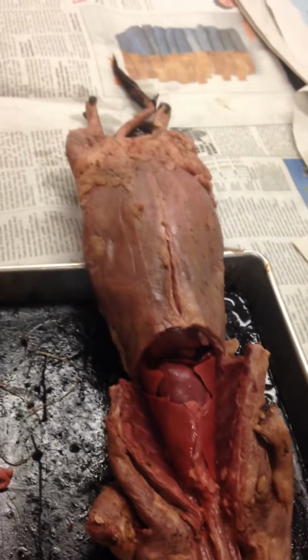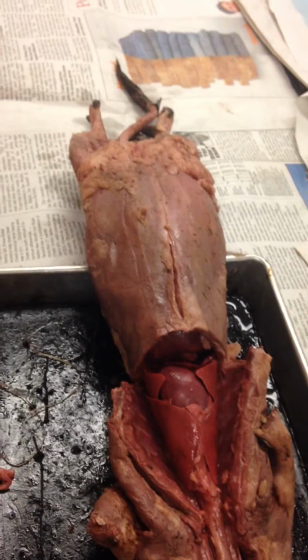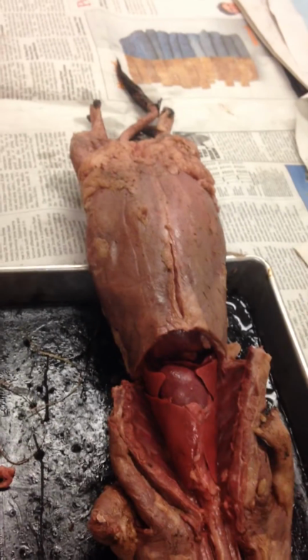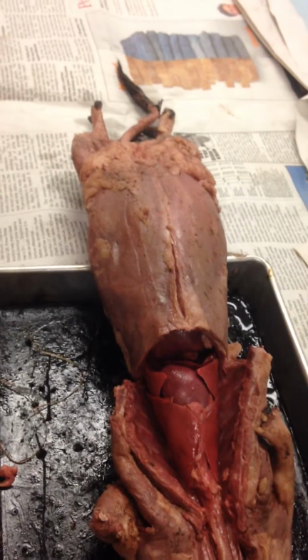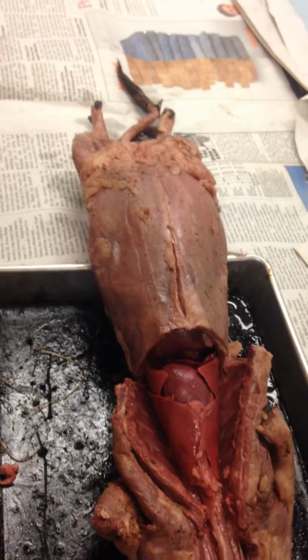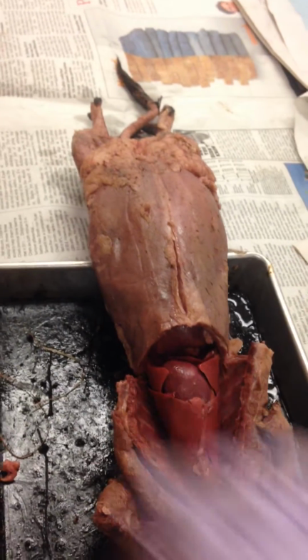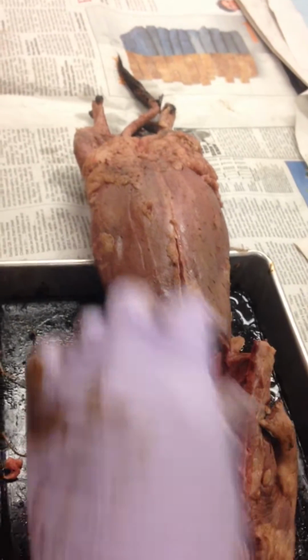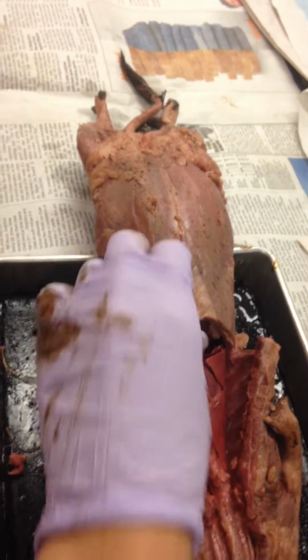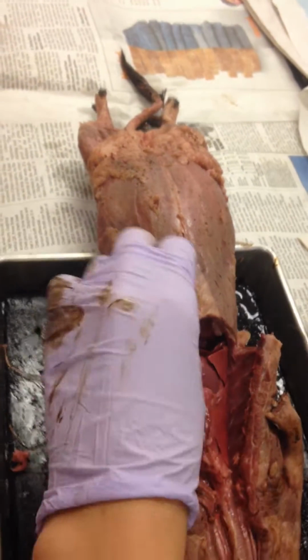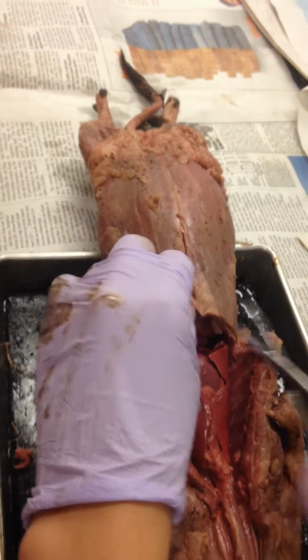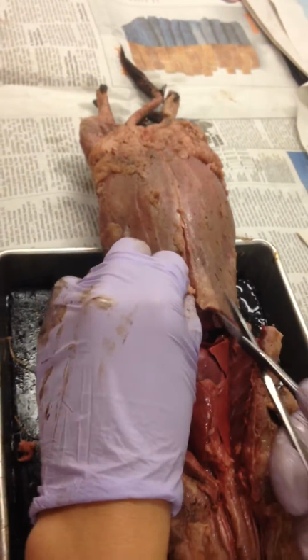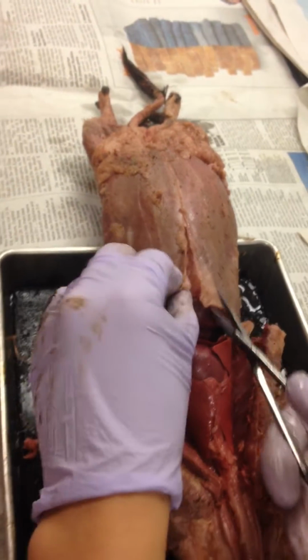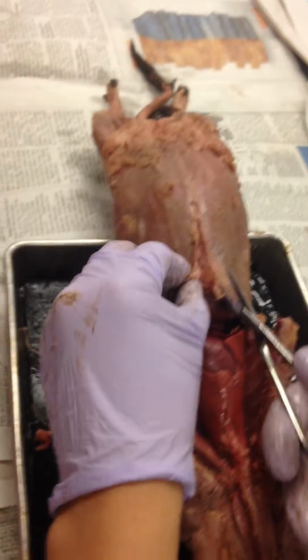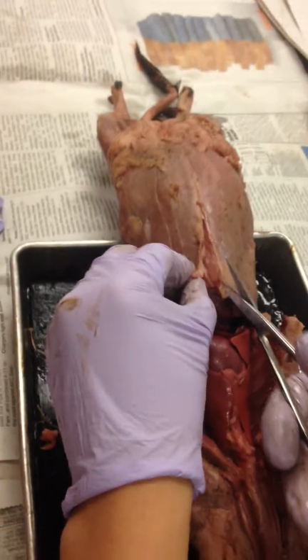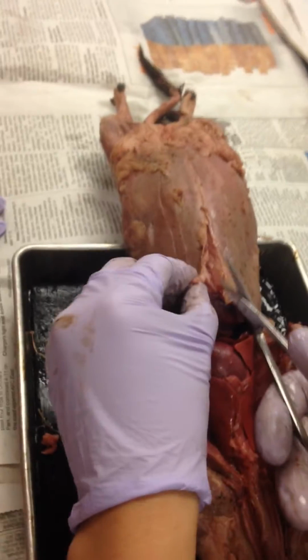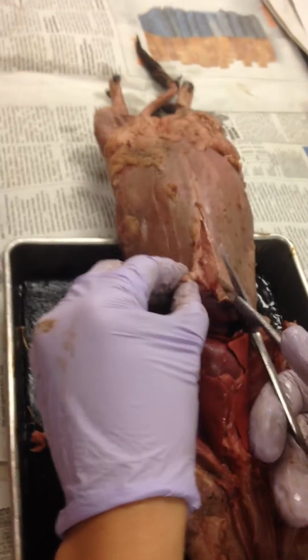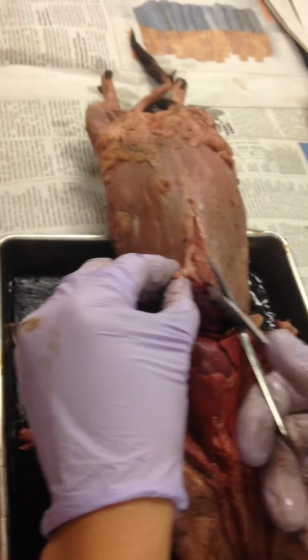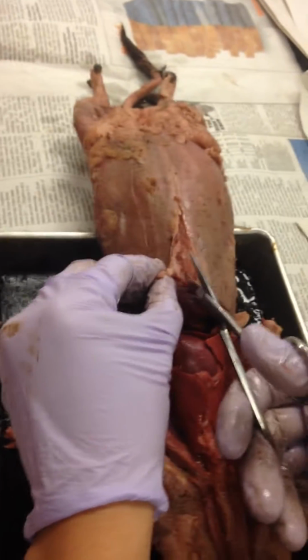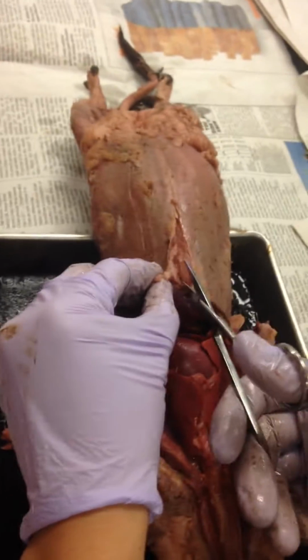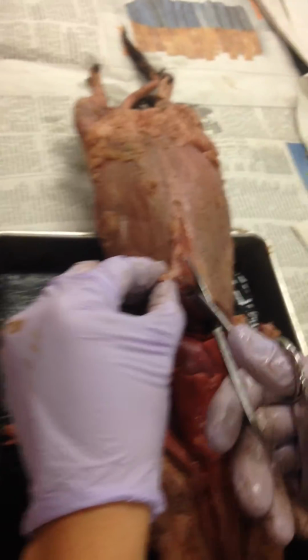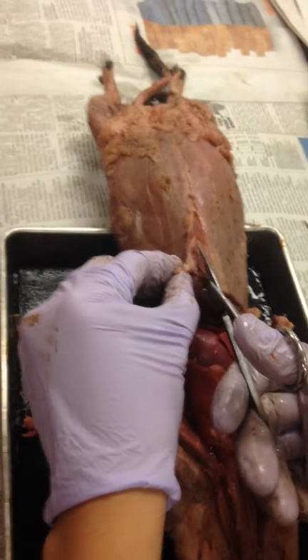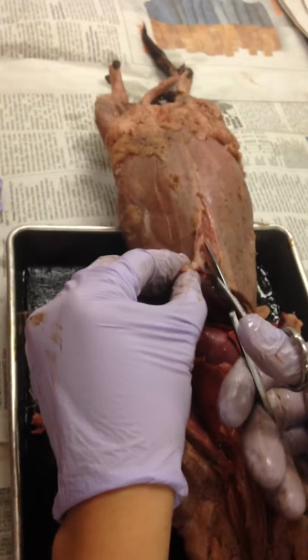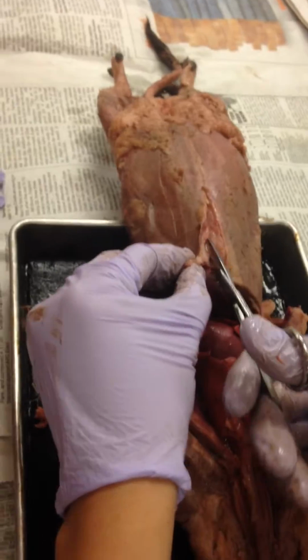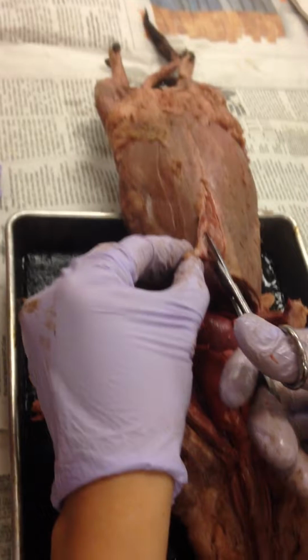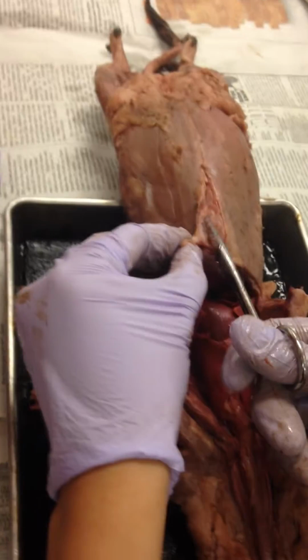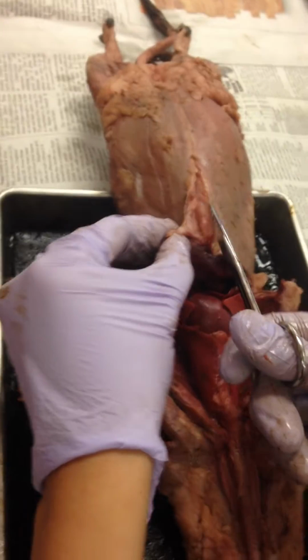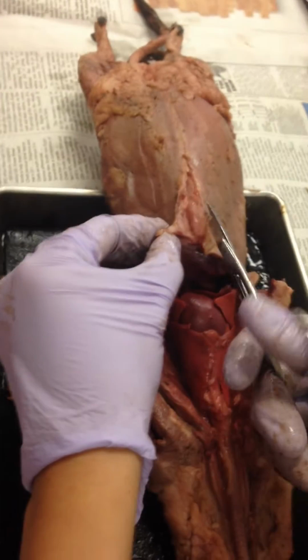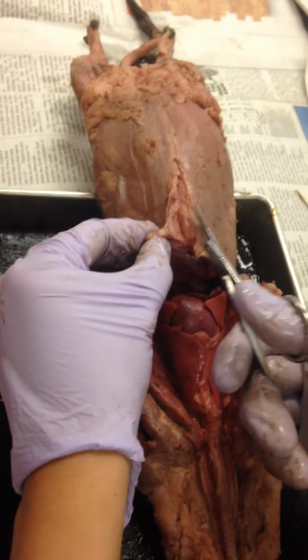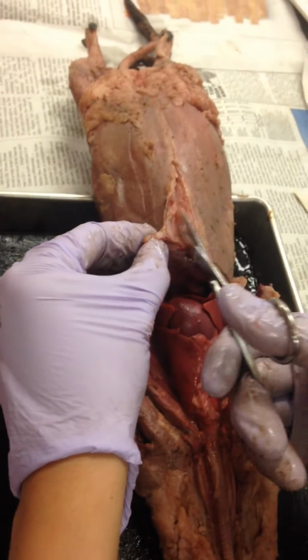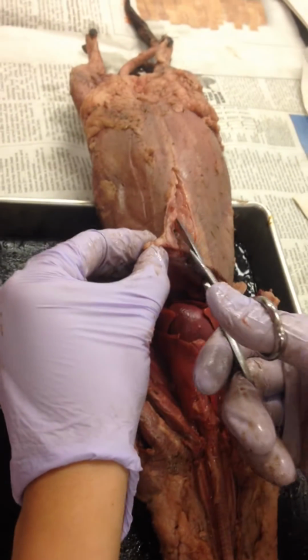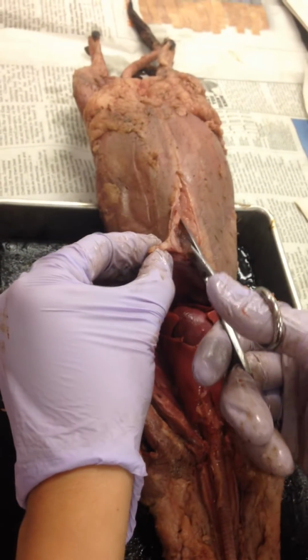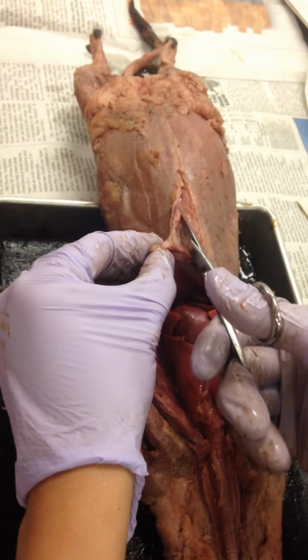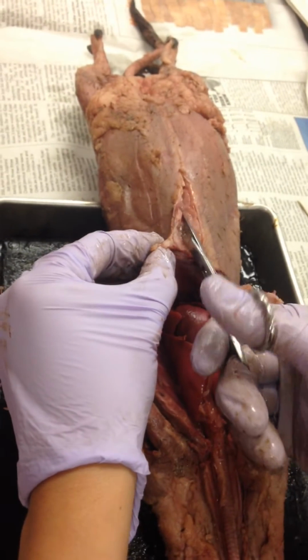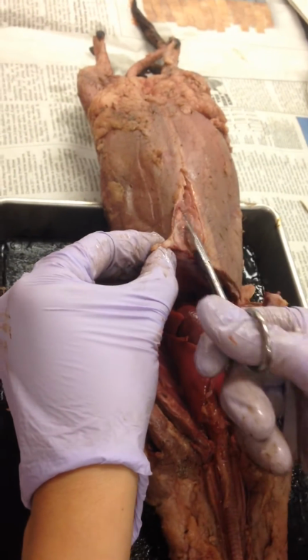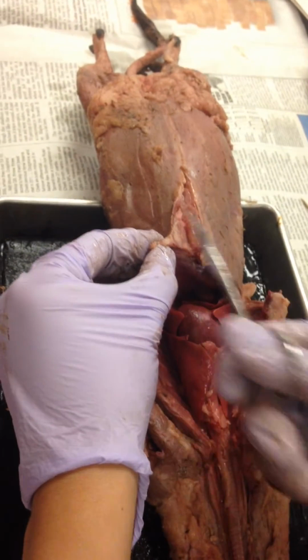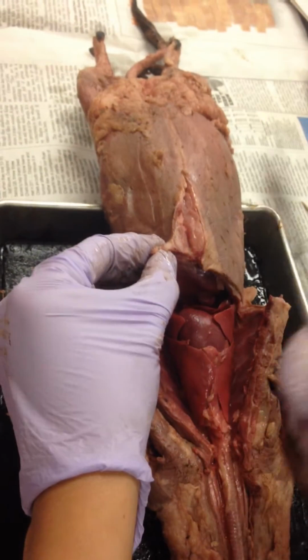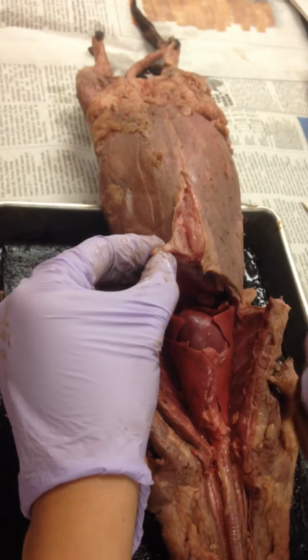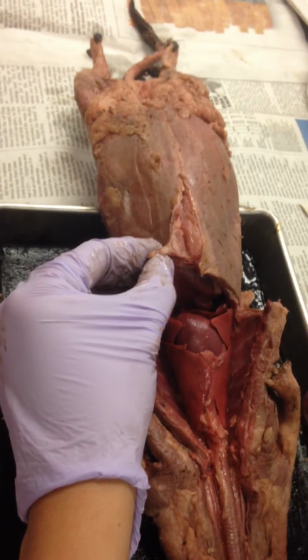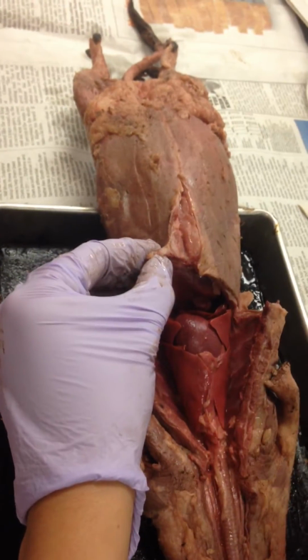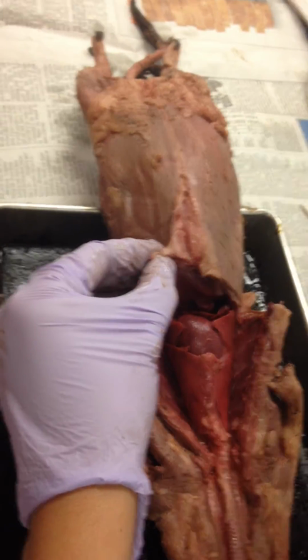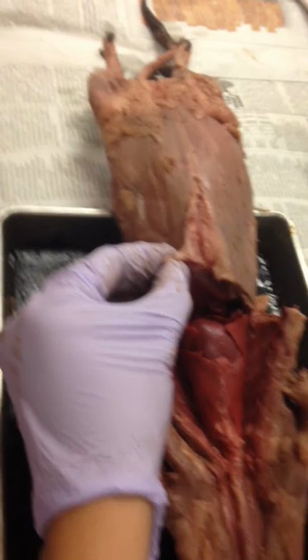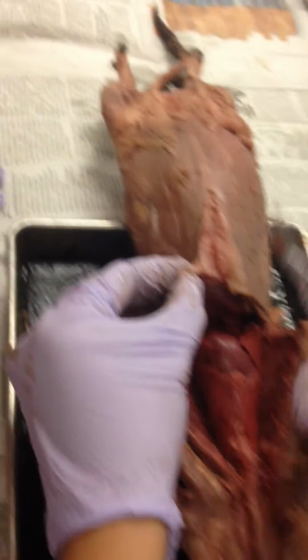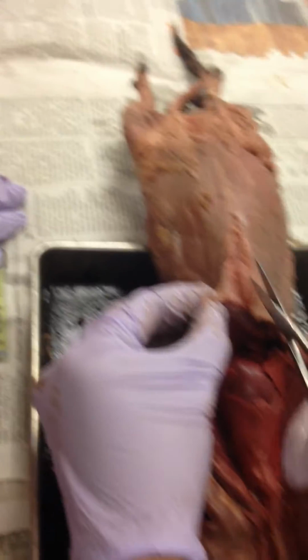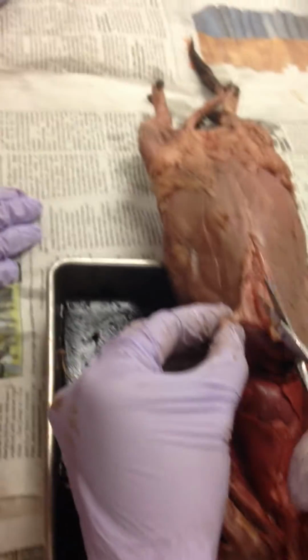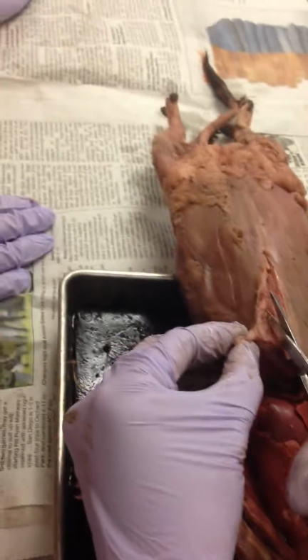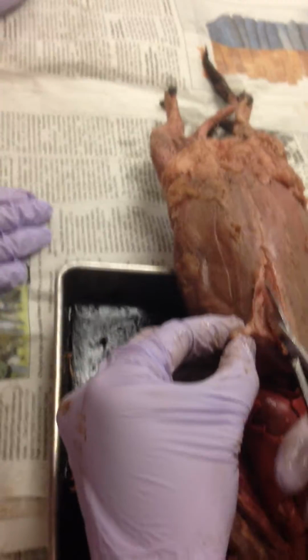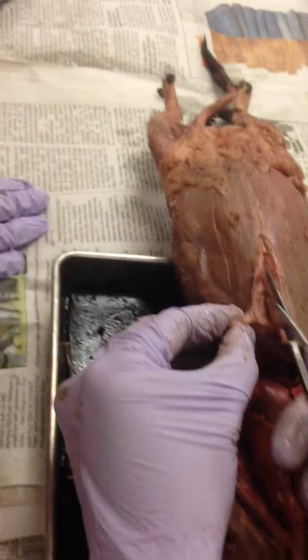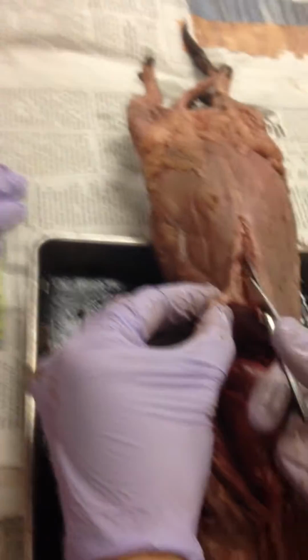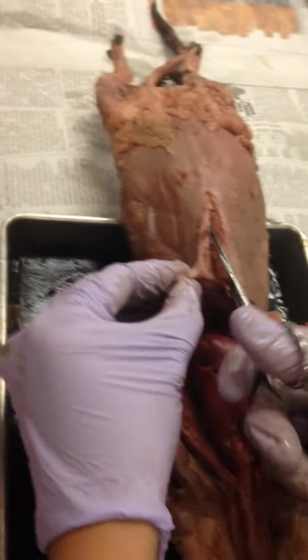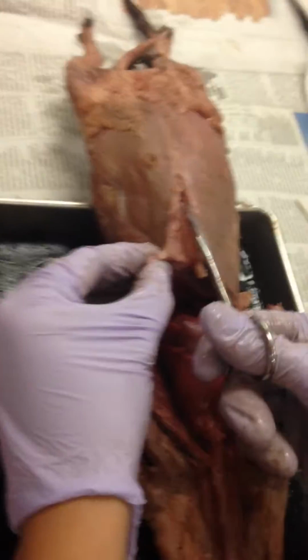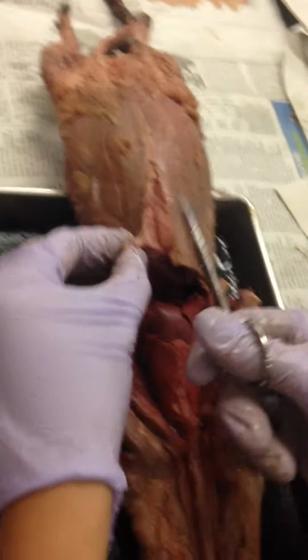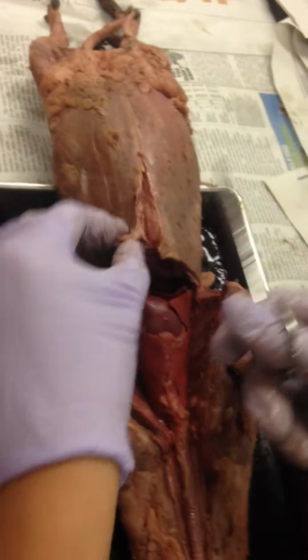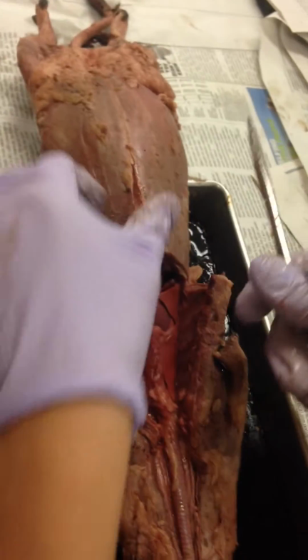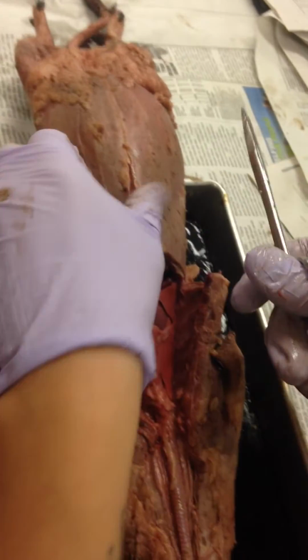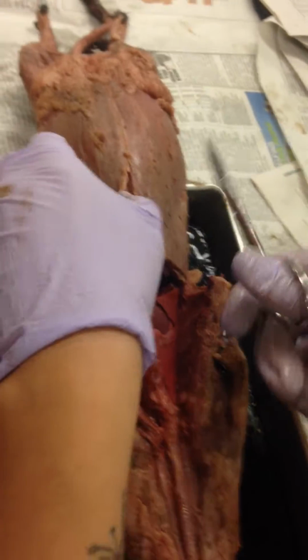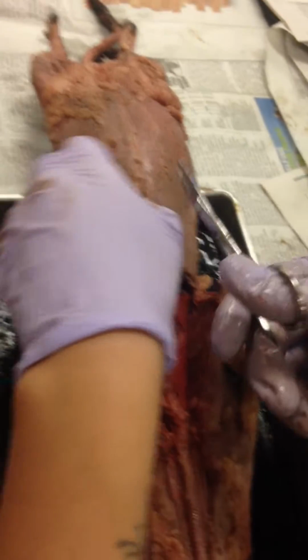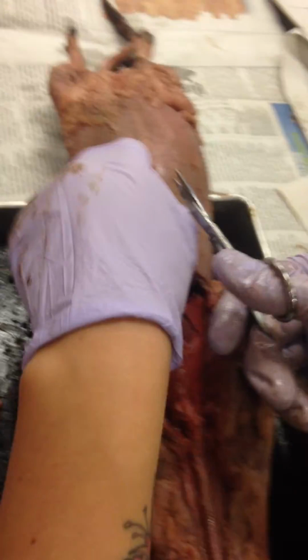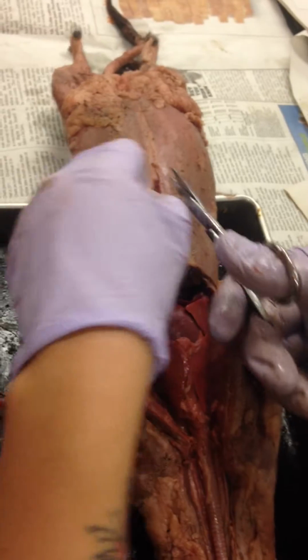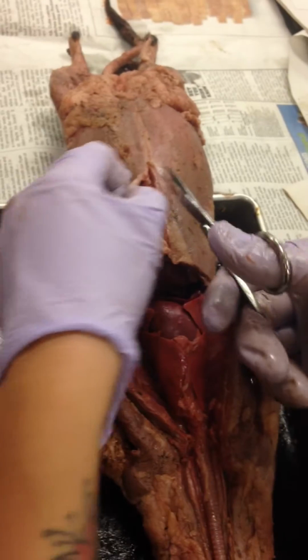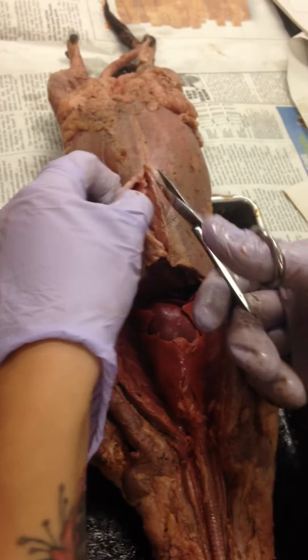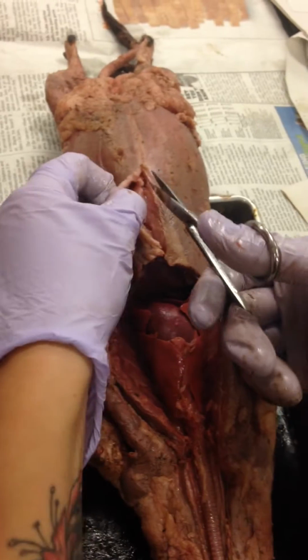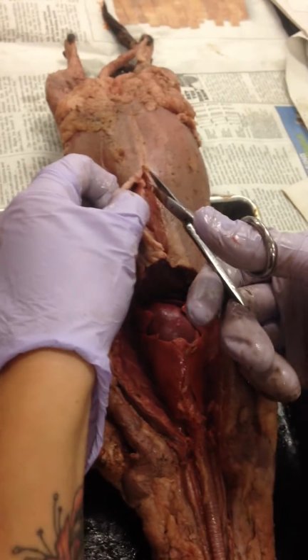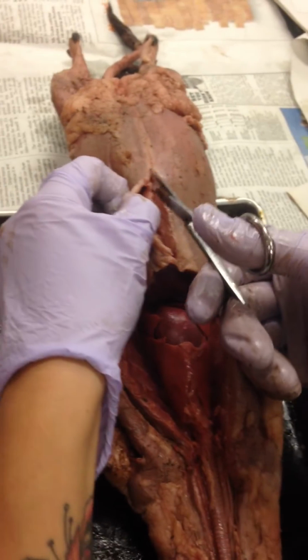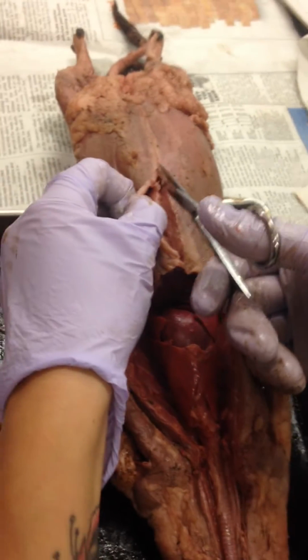Scalpels actually aren't quite as useful as scissors, because with scissors, since there are two blades, it's a lot easier to not go too deep.